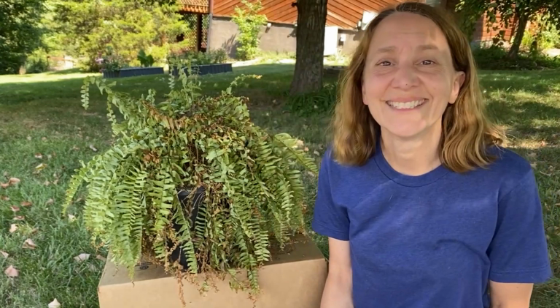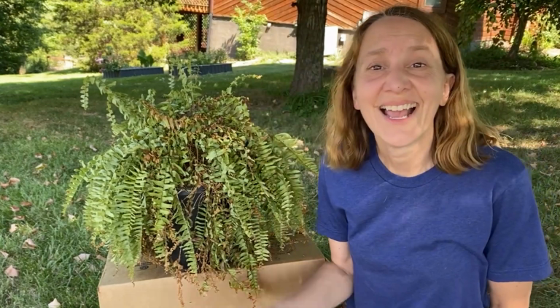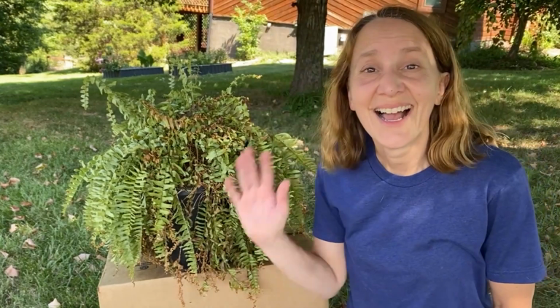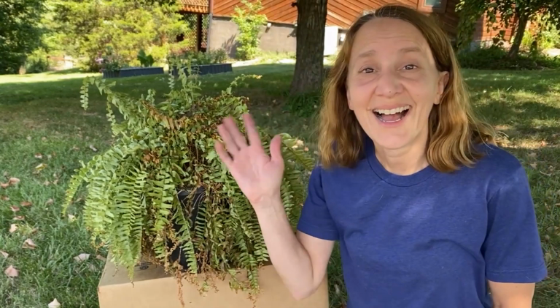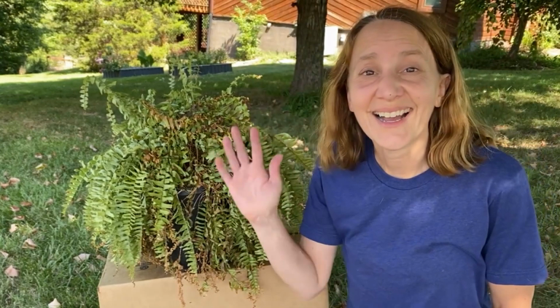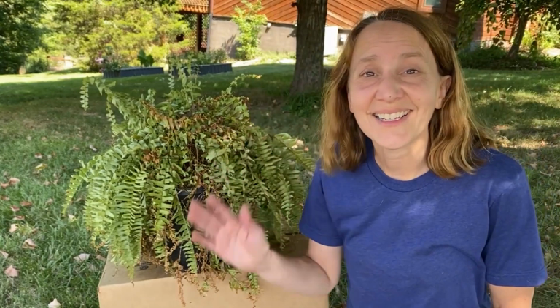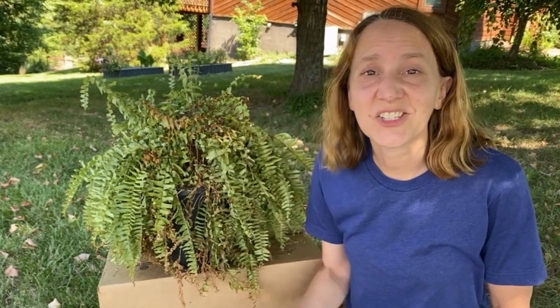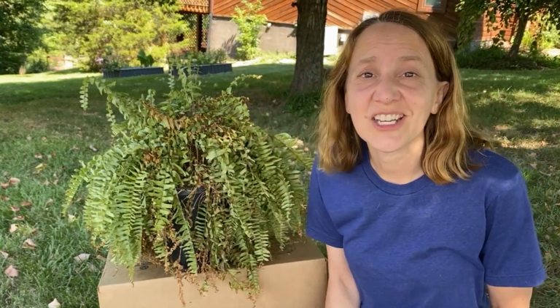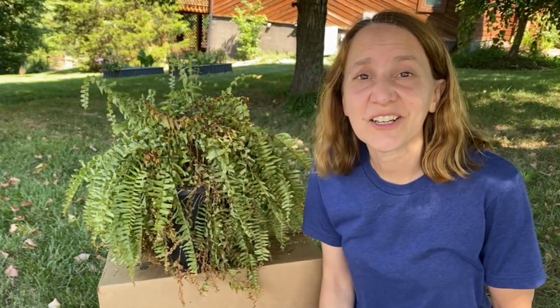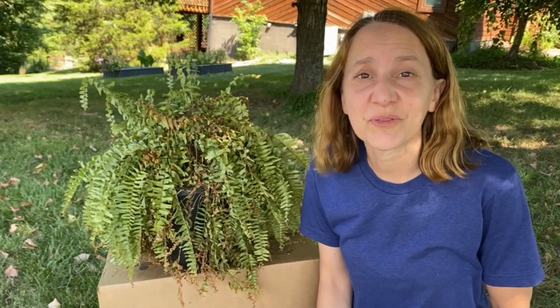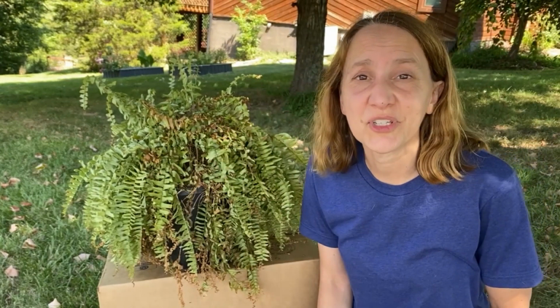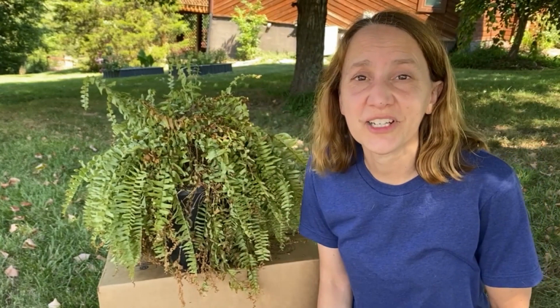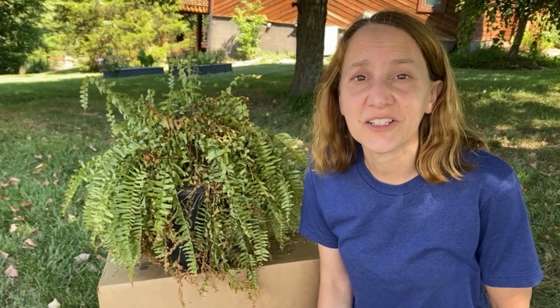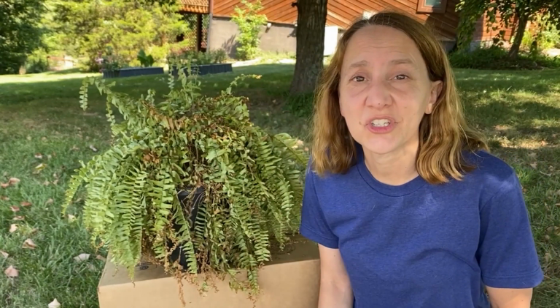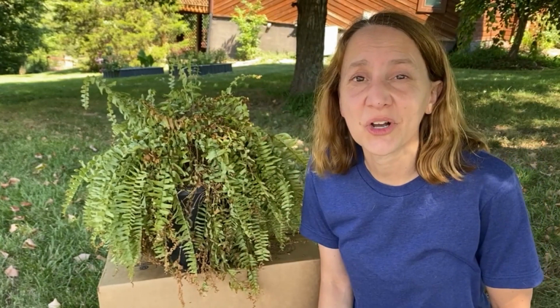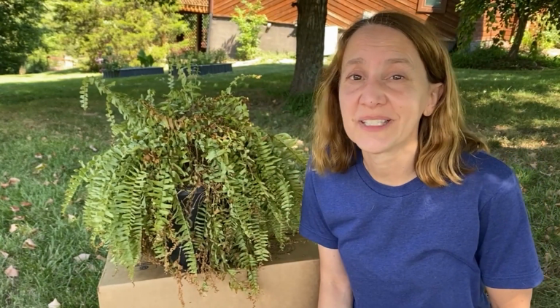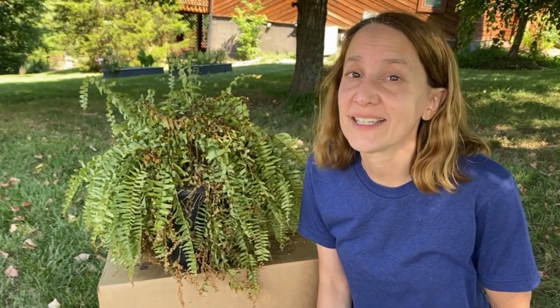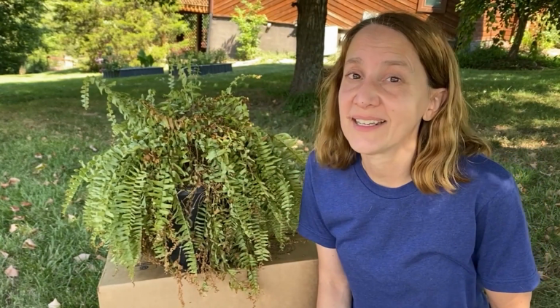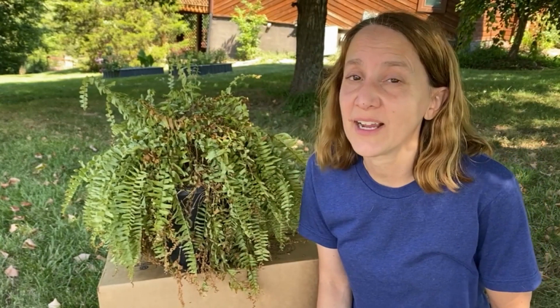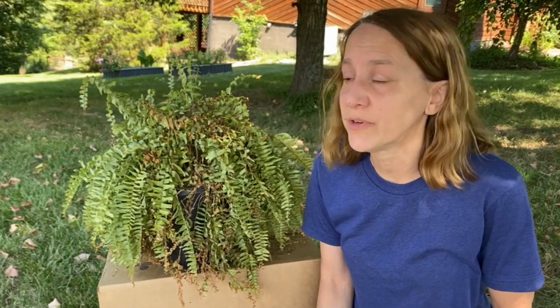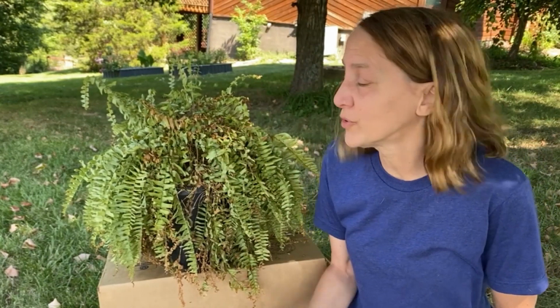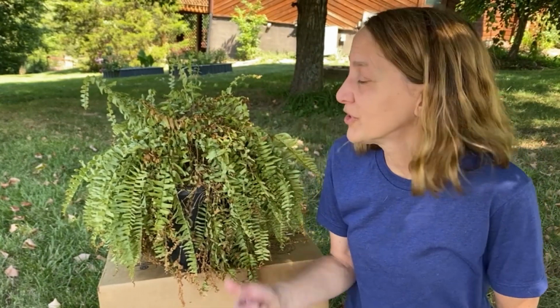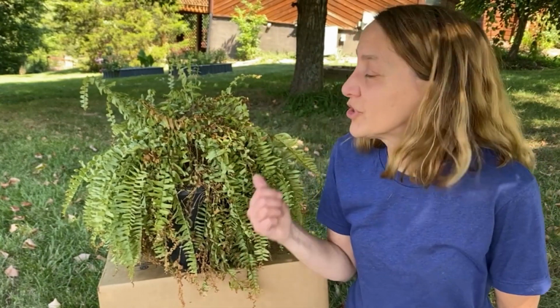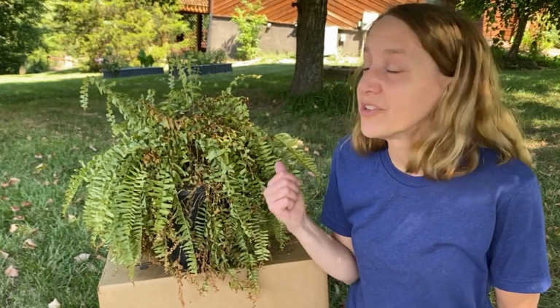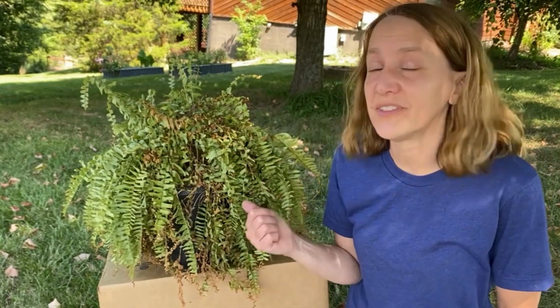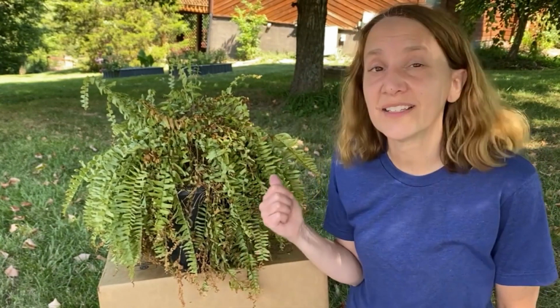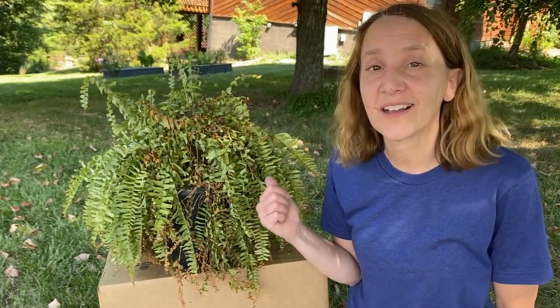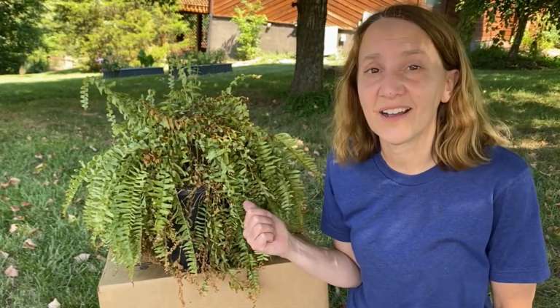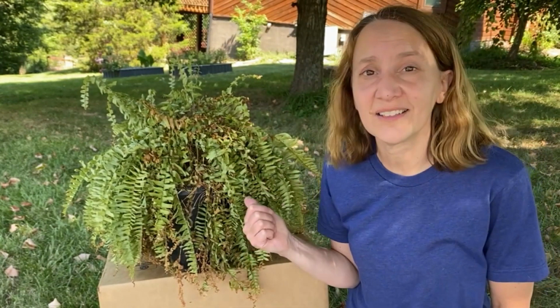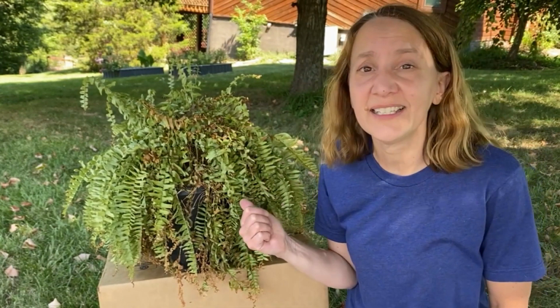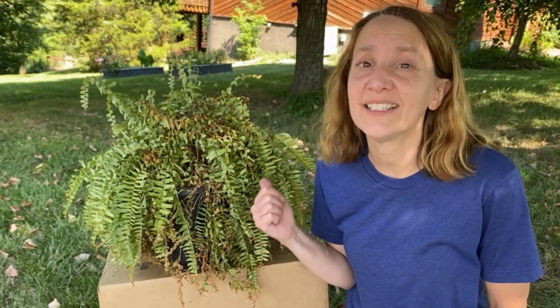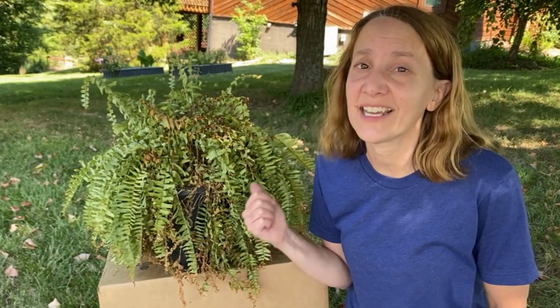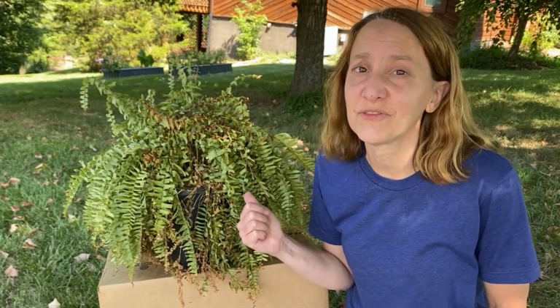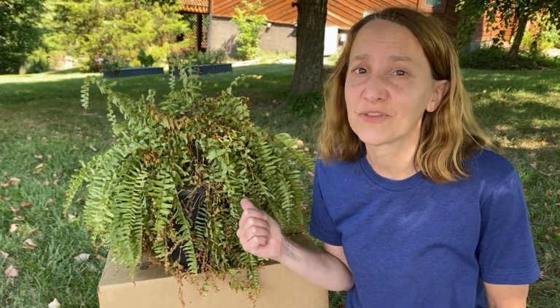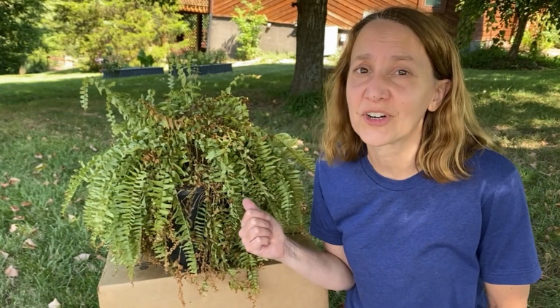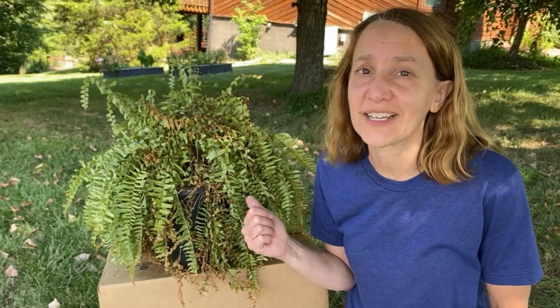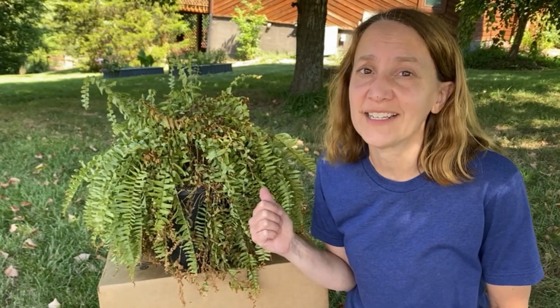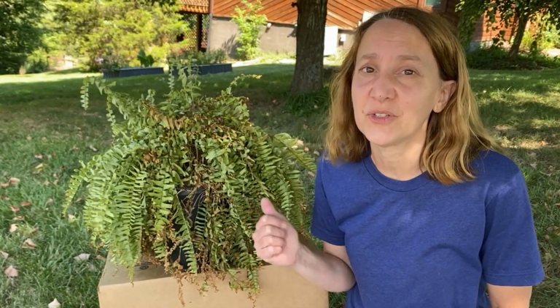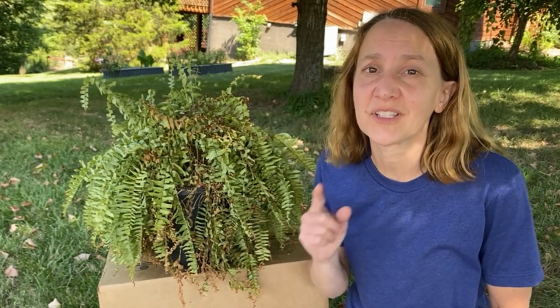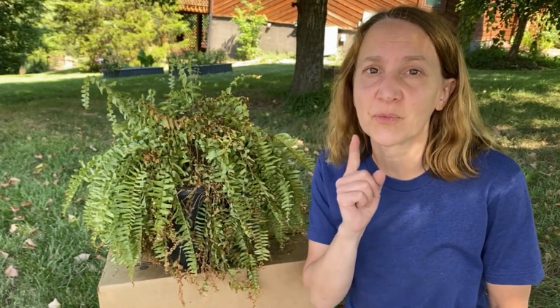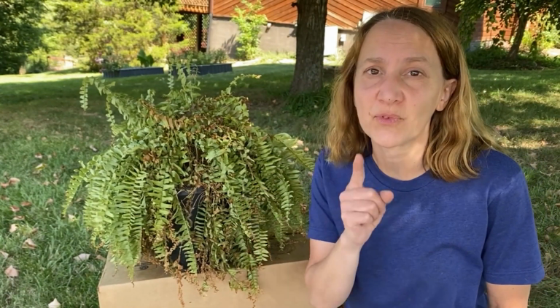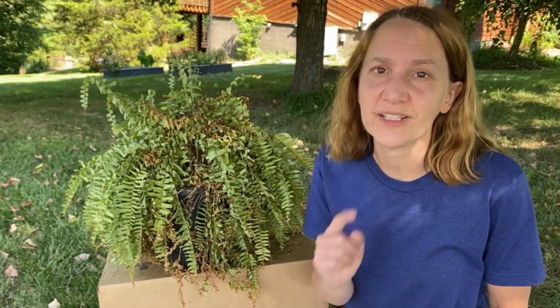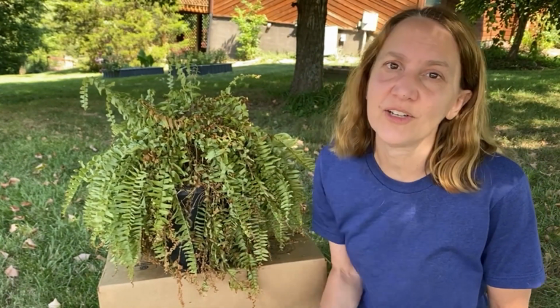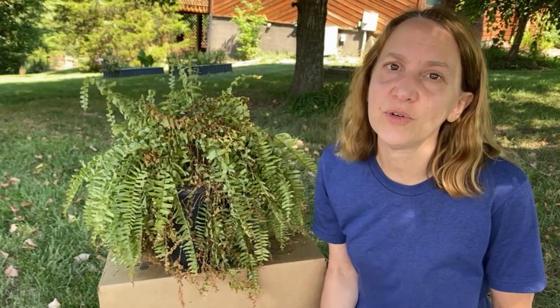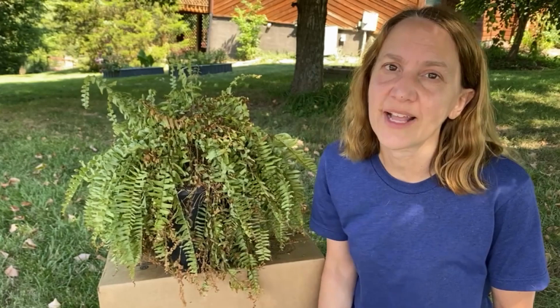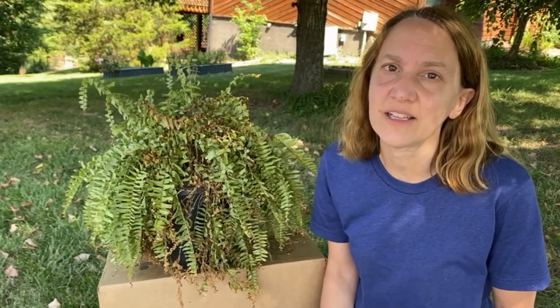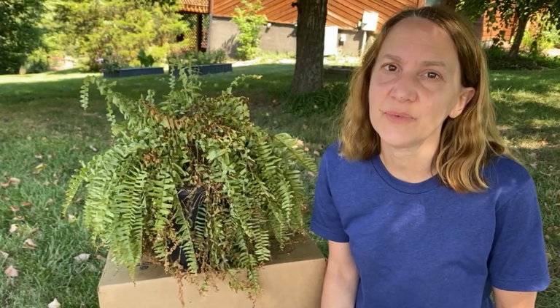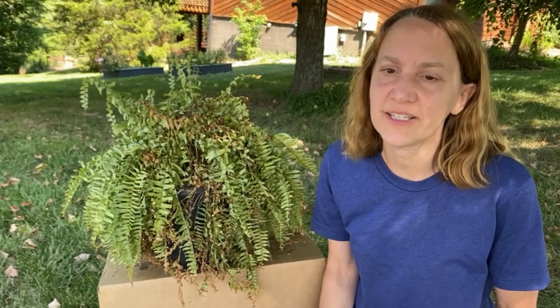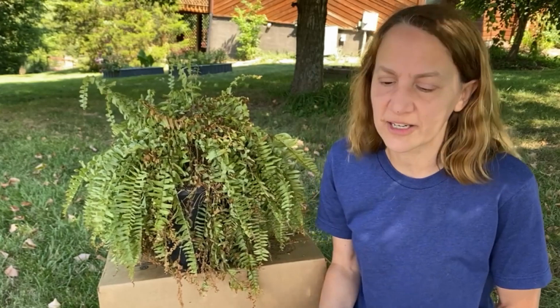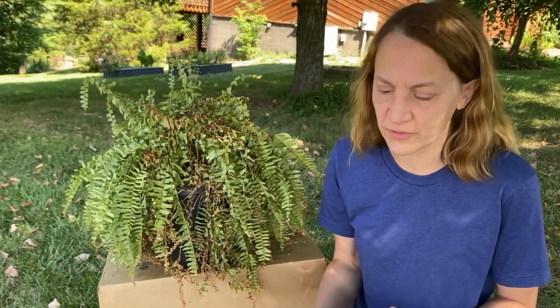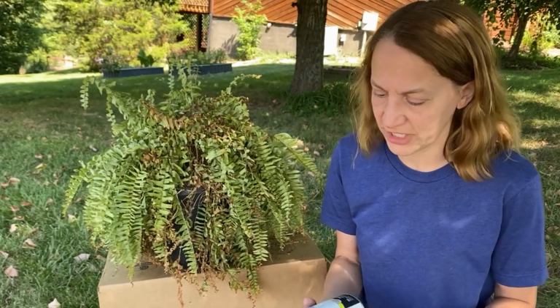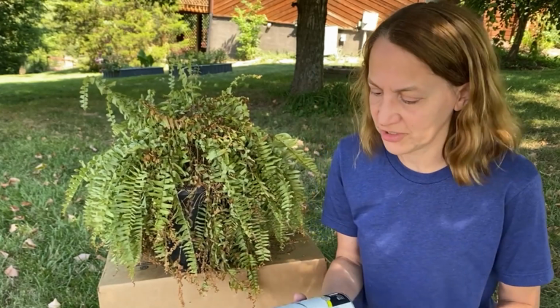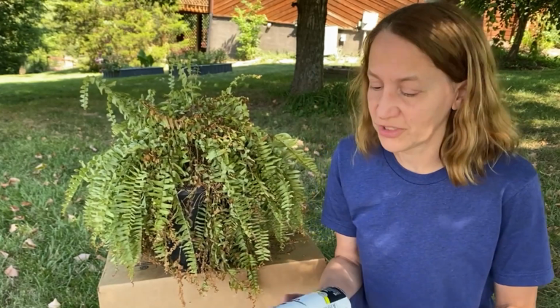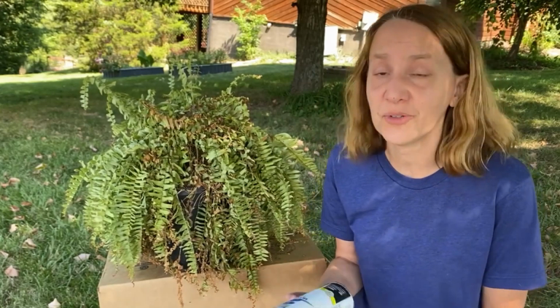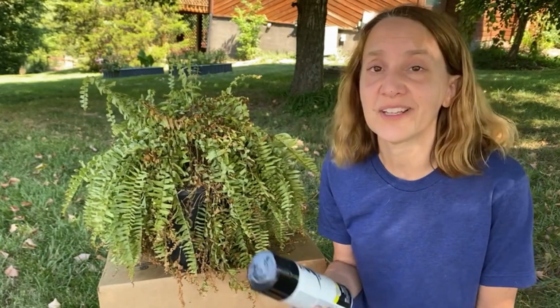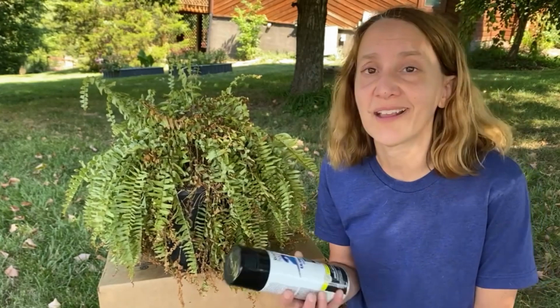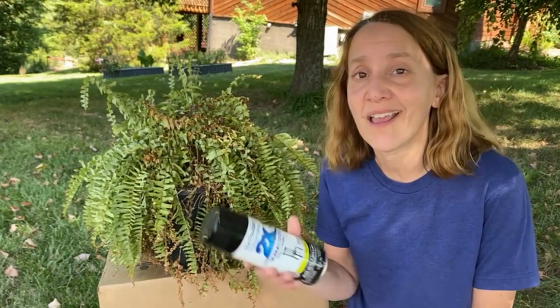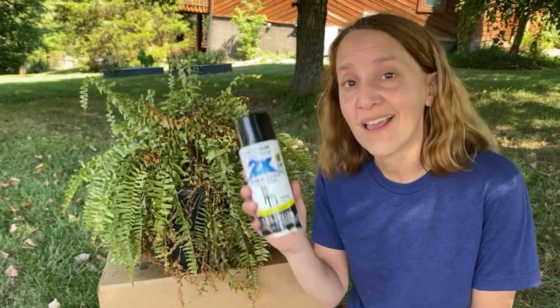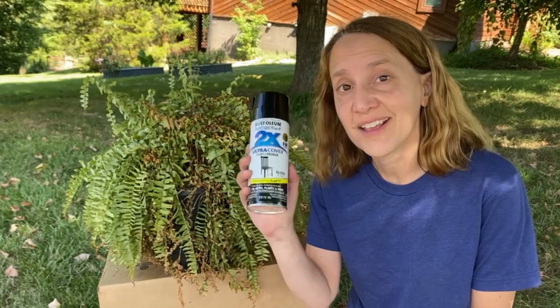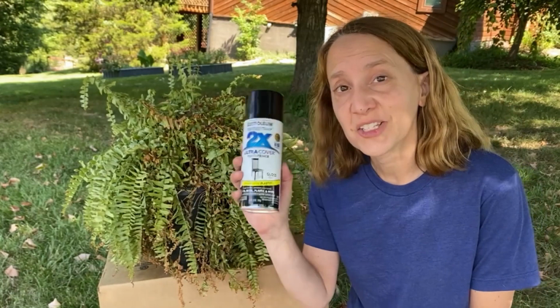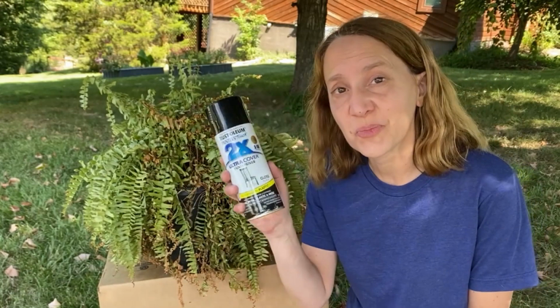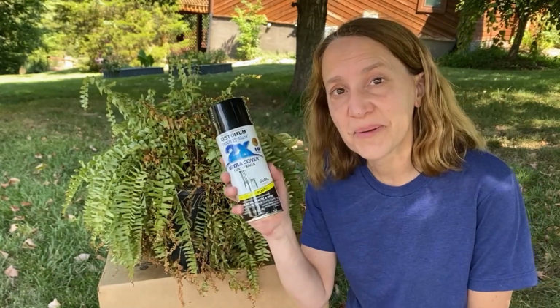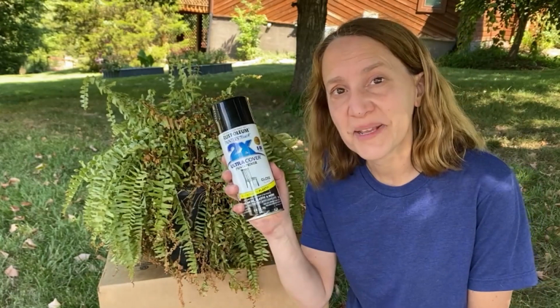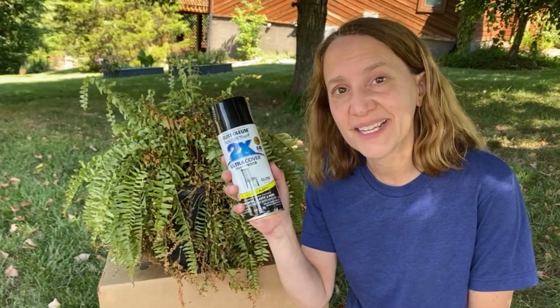Hi, it's Chica from Chica and Joe, and today we are going to turn this ugly dead fern into some really cool Halloween decorations using spray paint.